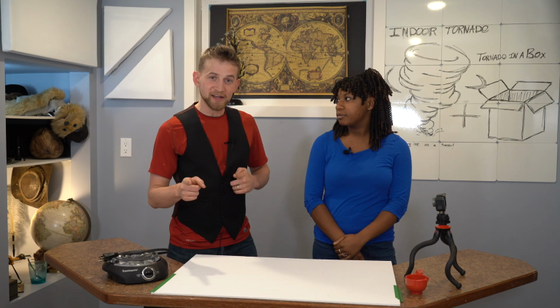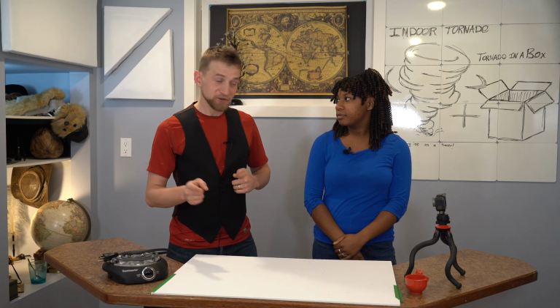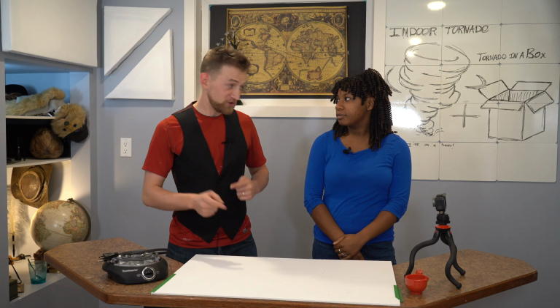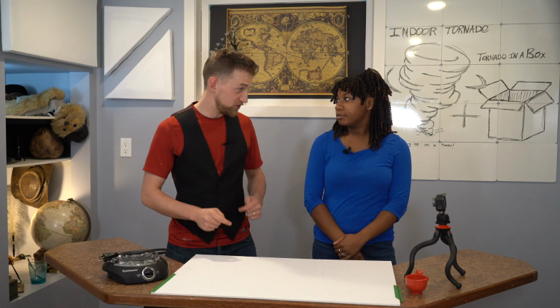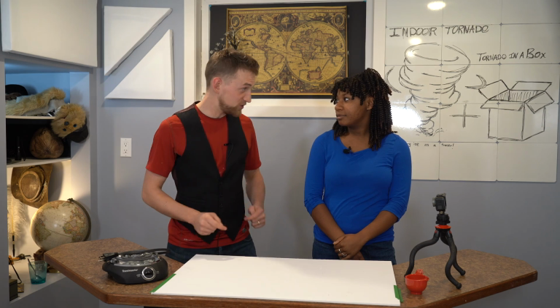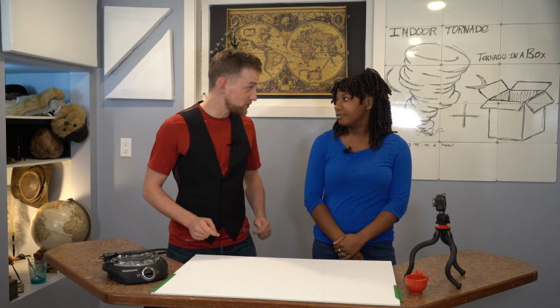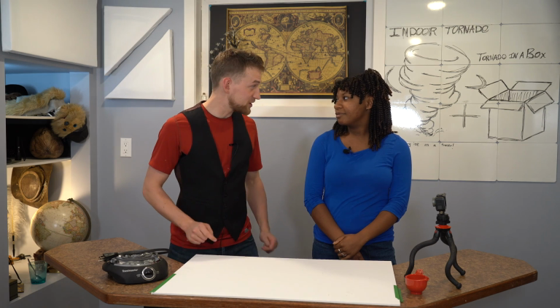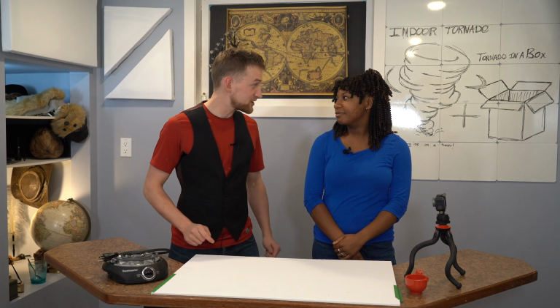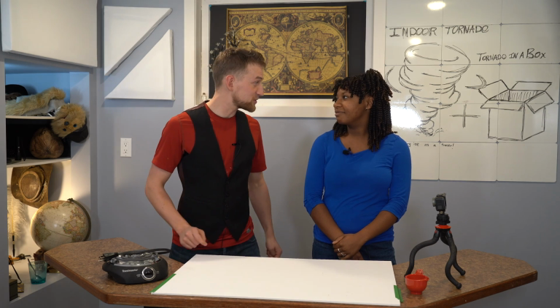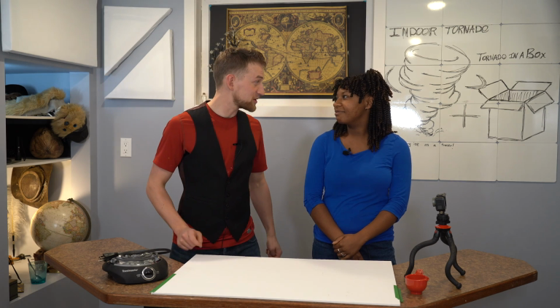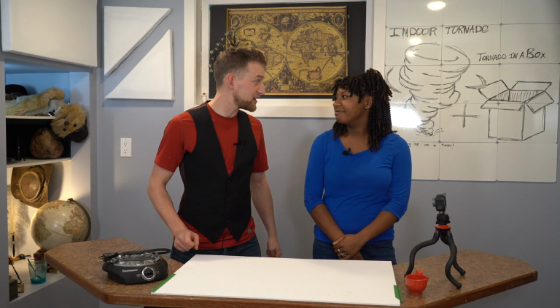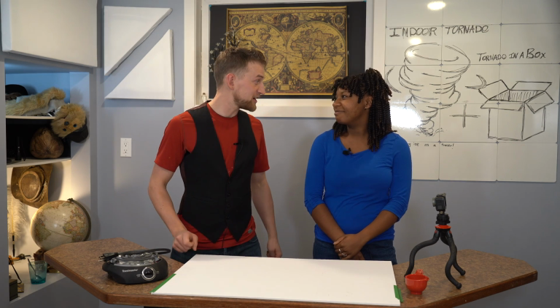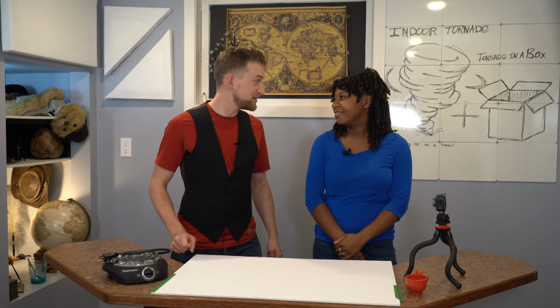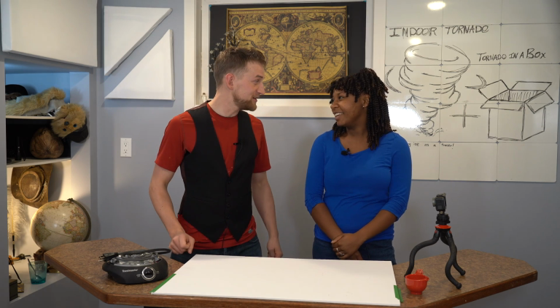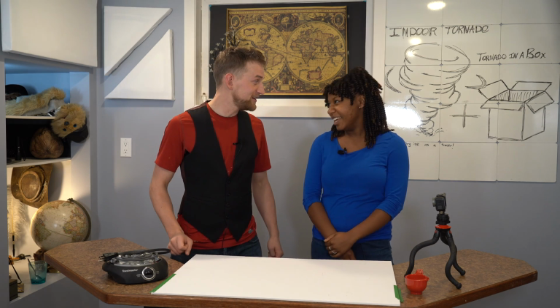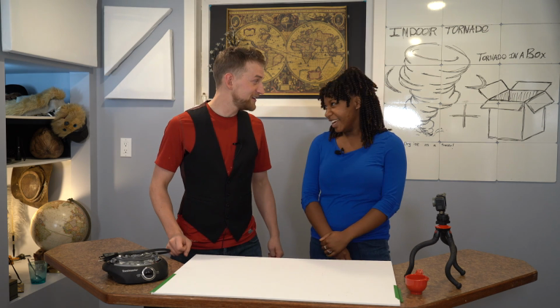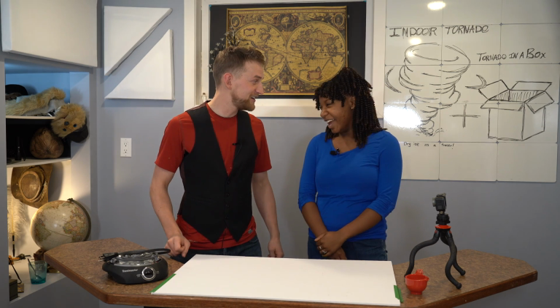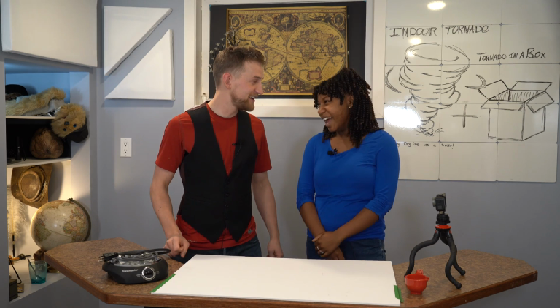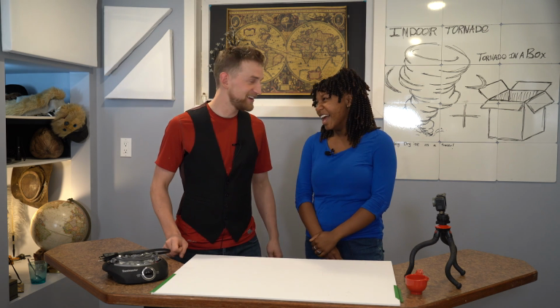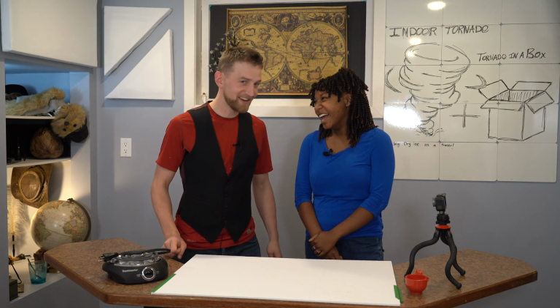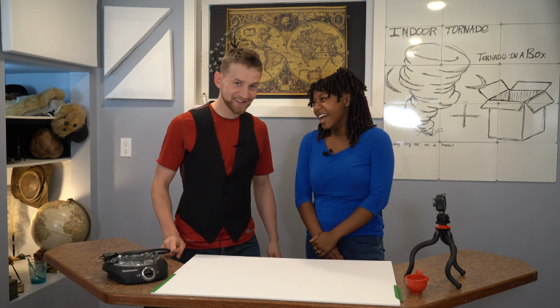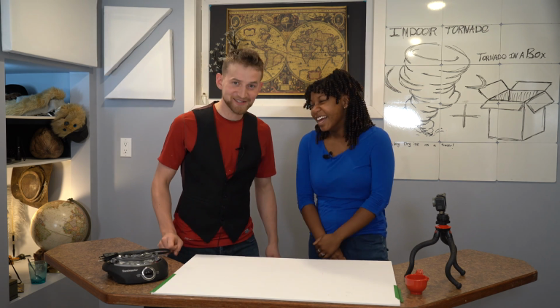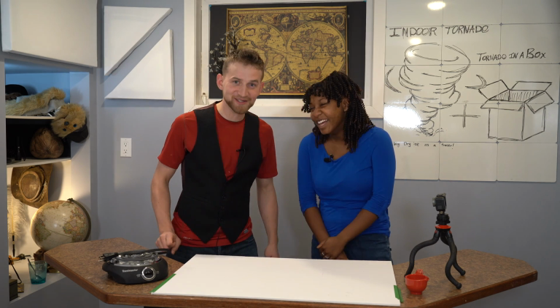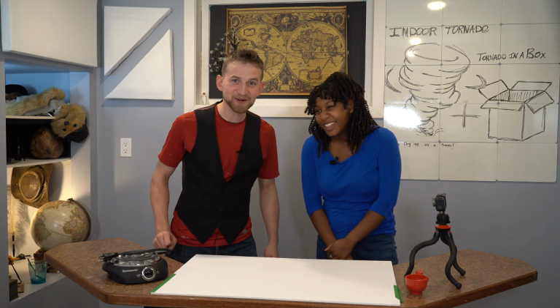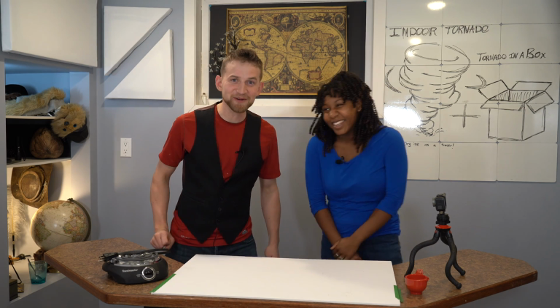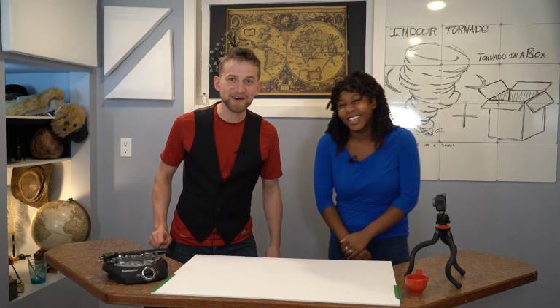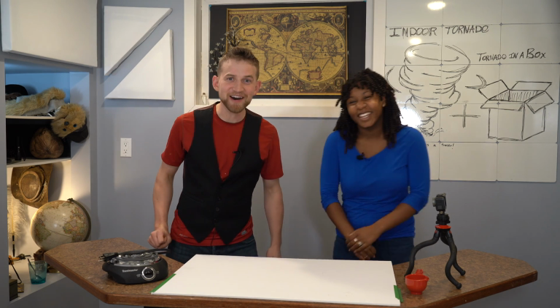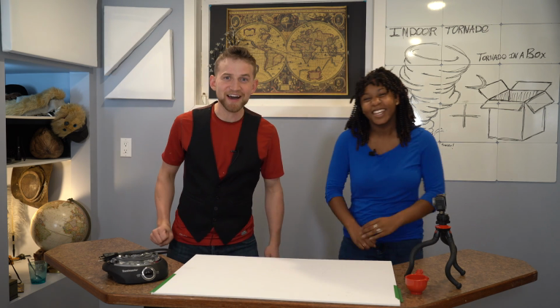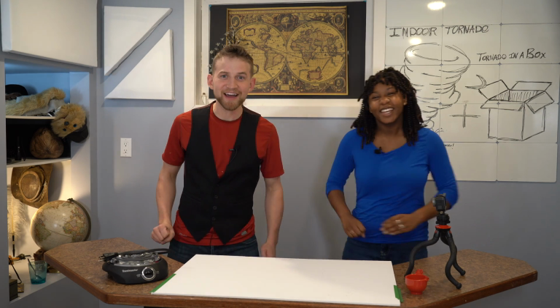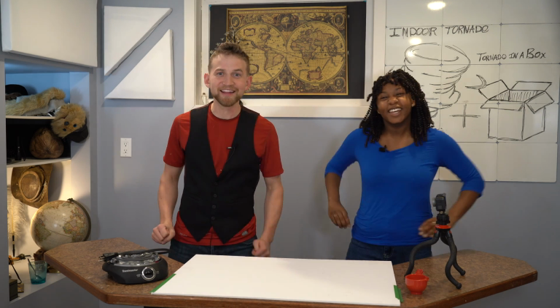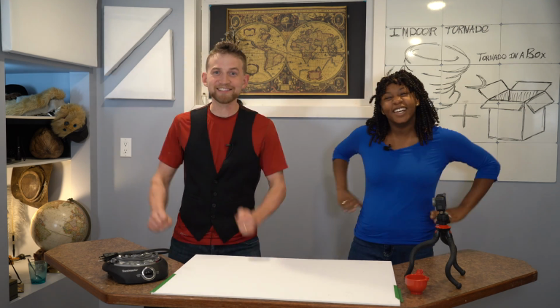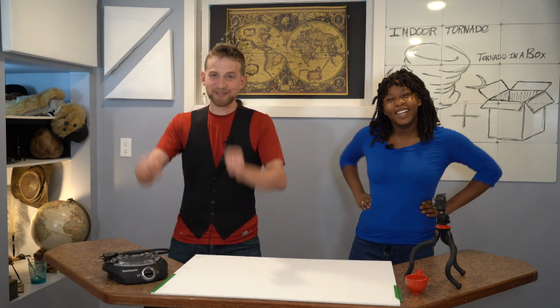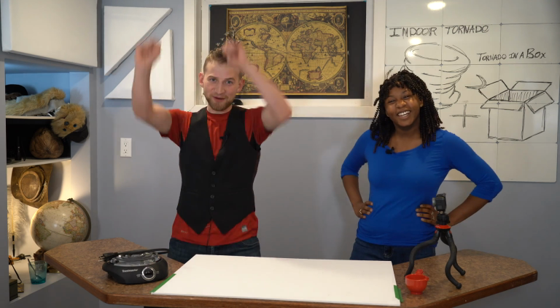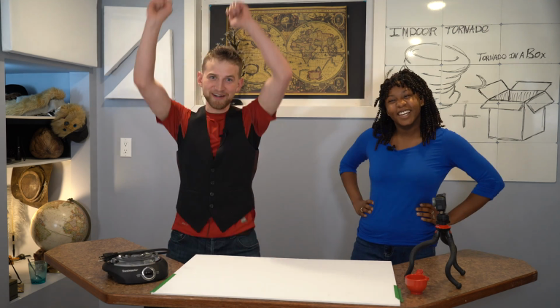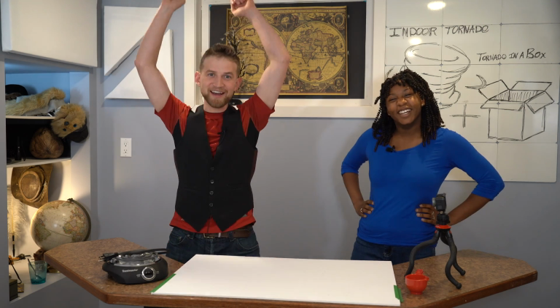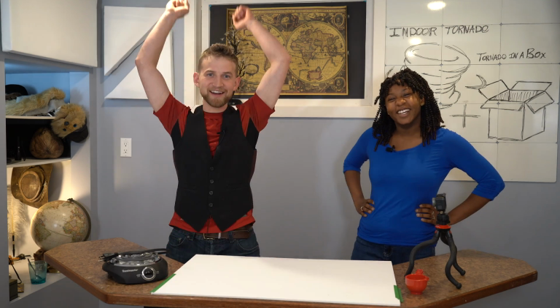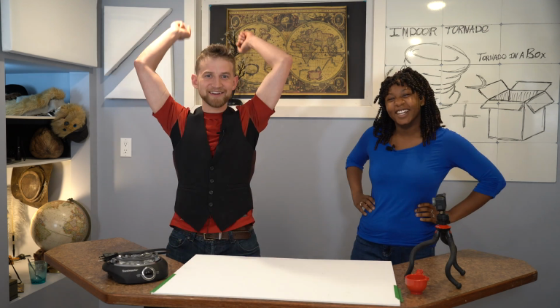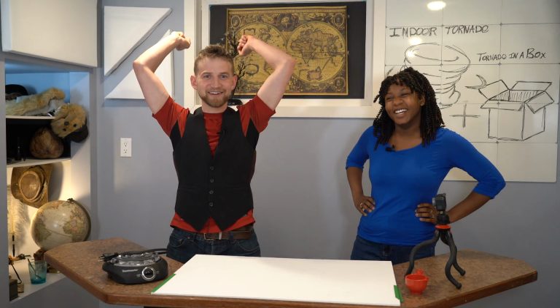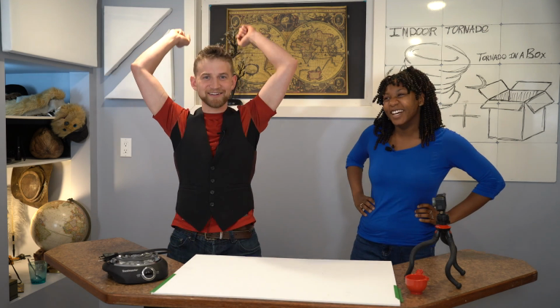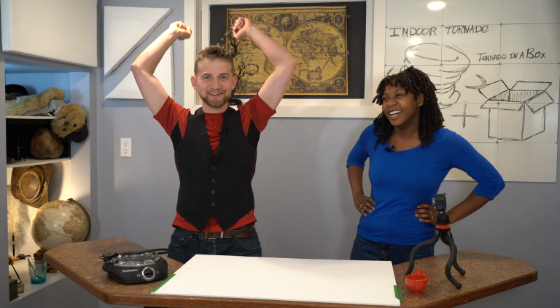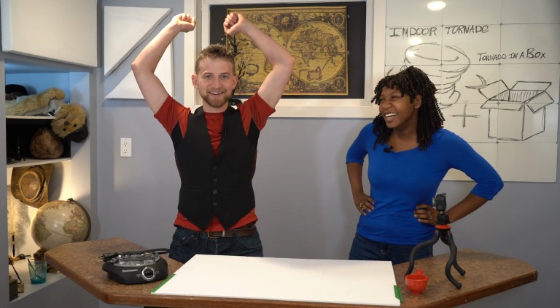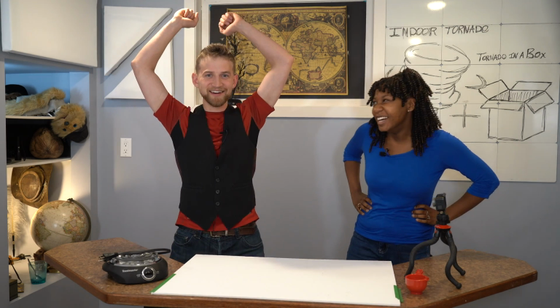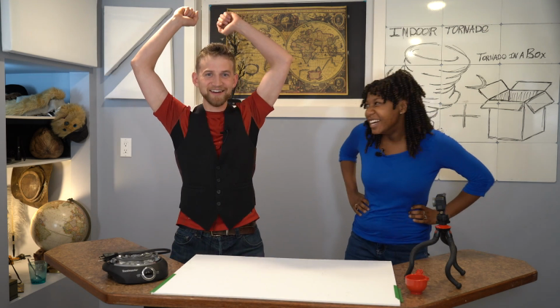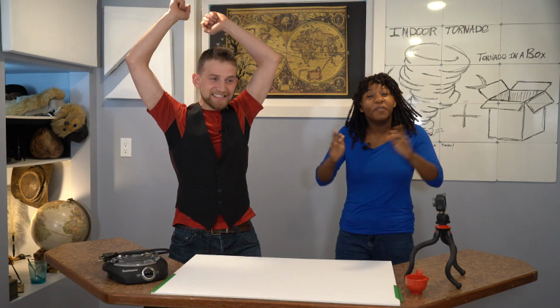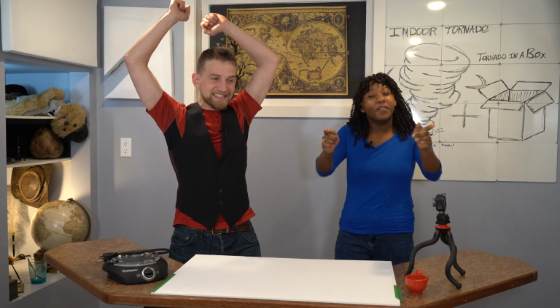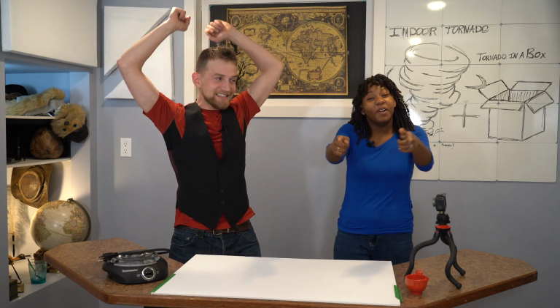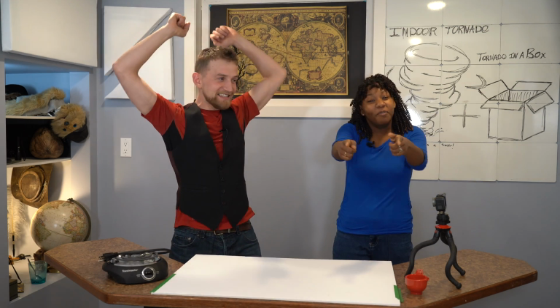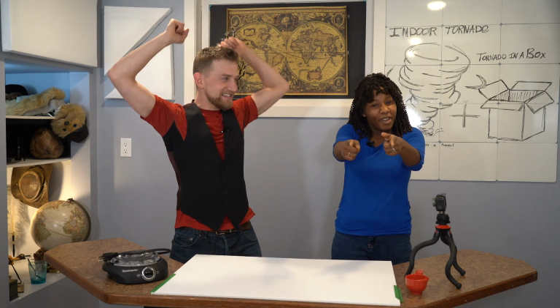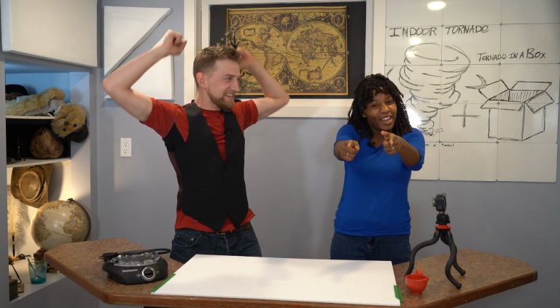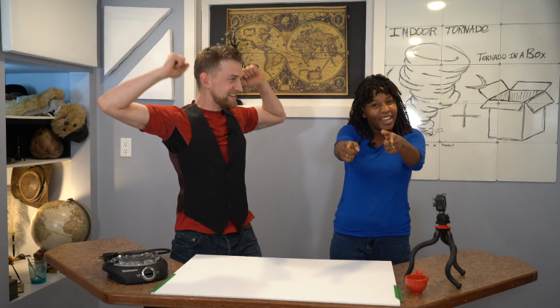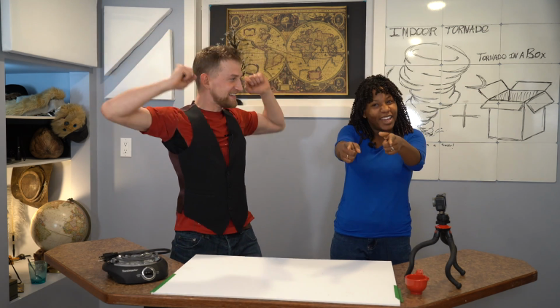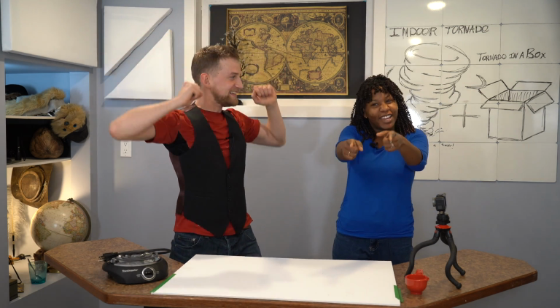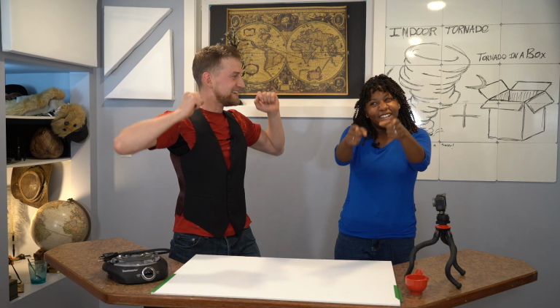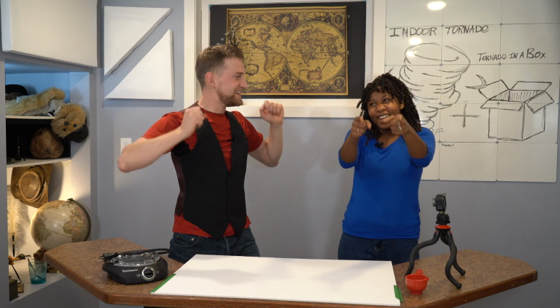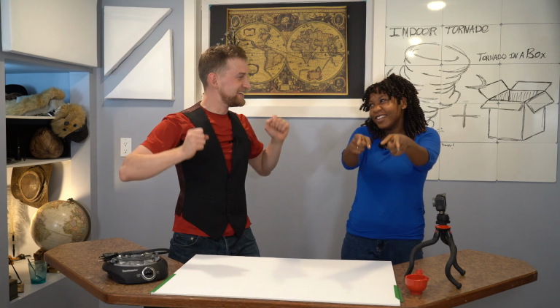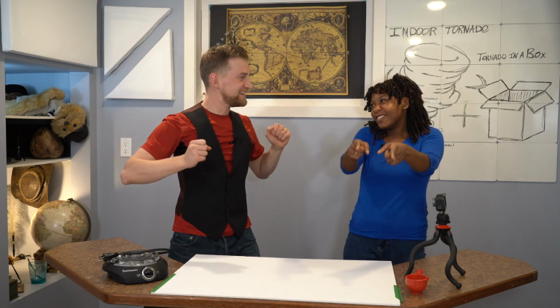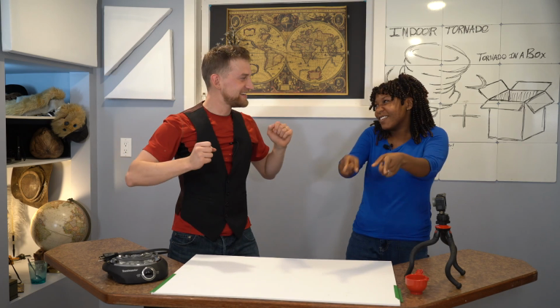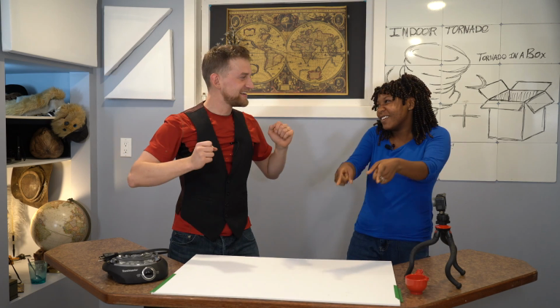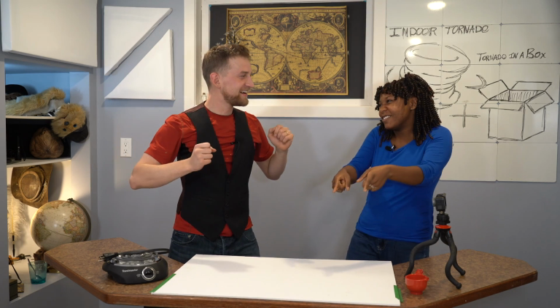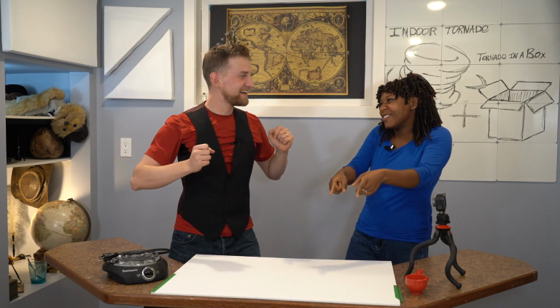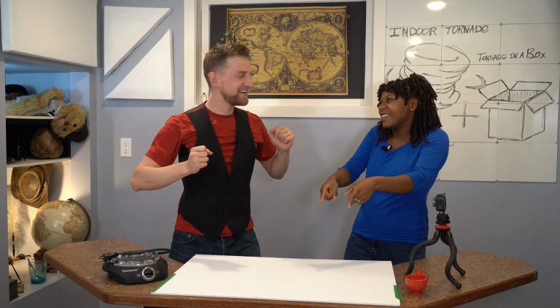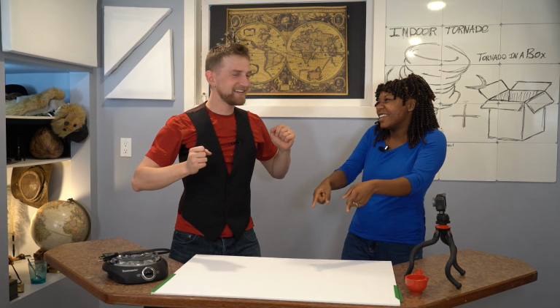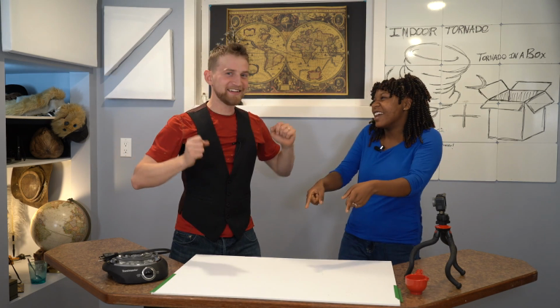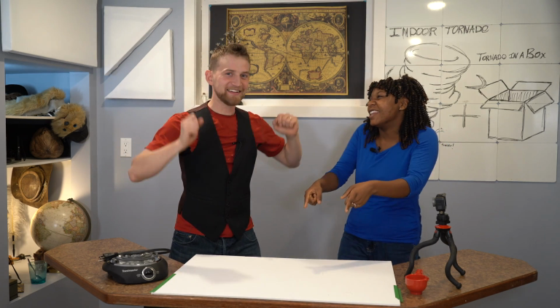Do you want a tornado? Yes! So do I! Let's tornado! We're making an indoor tornado!